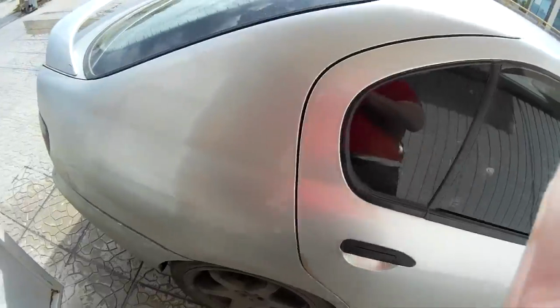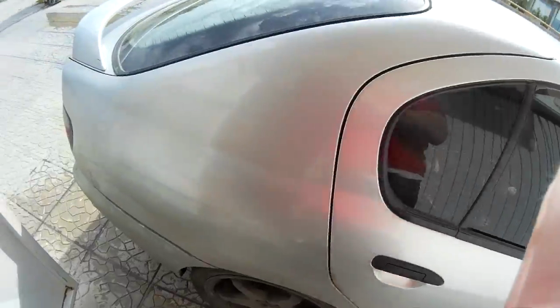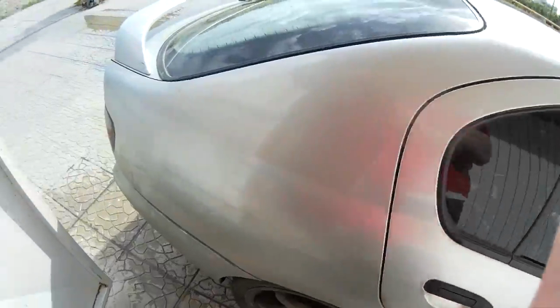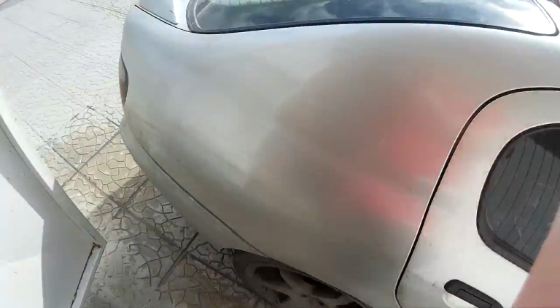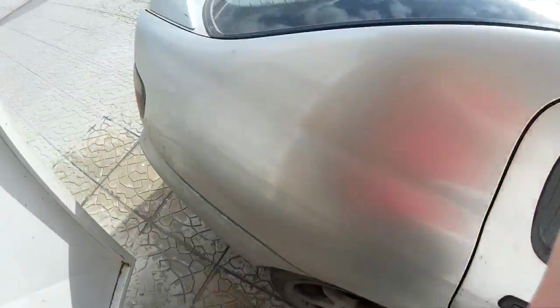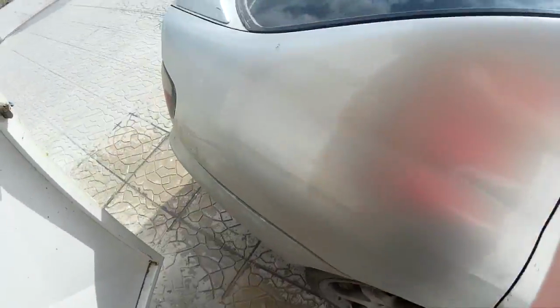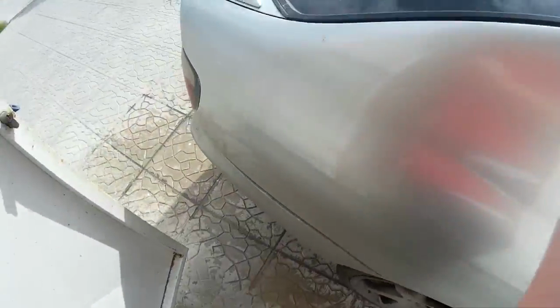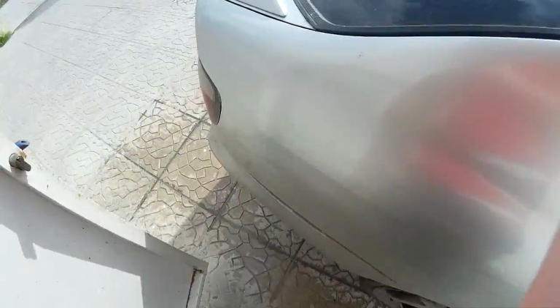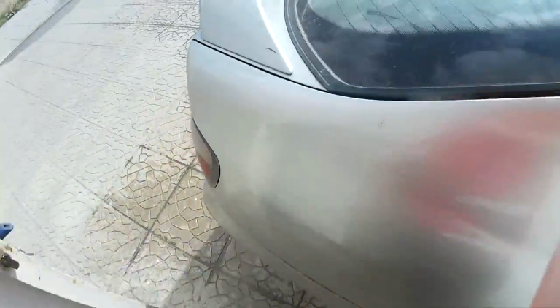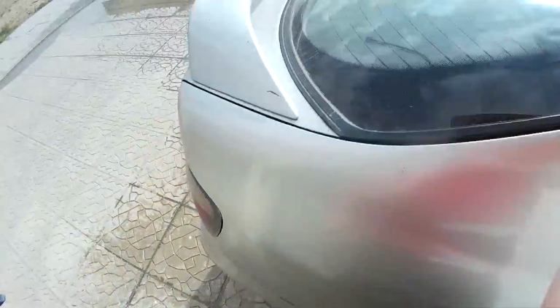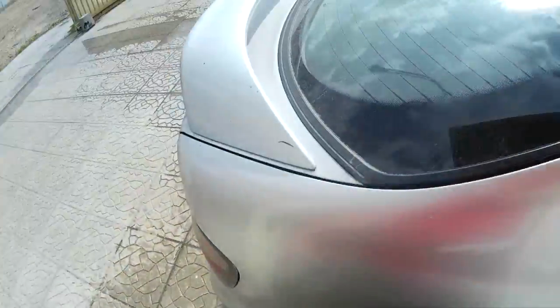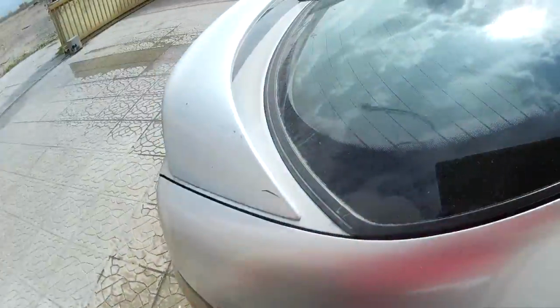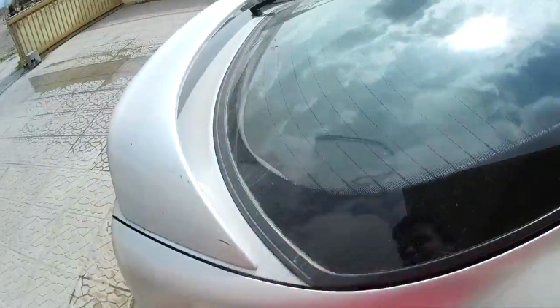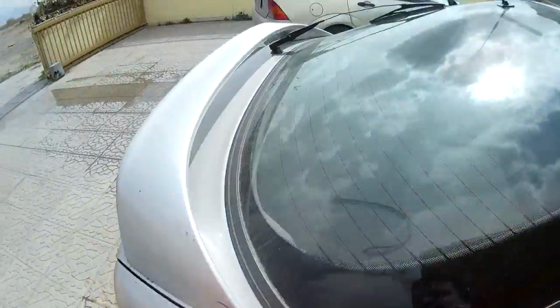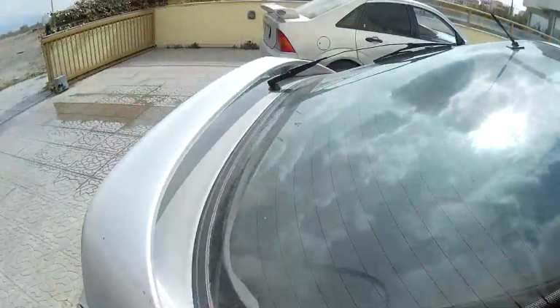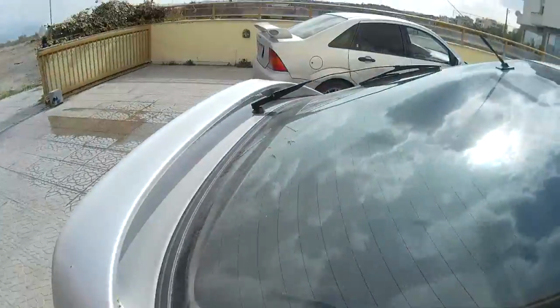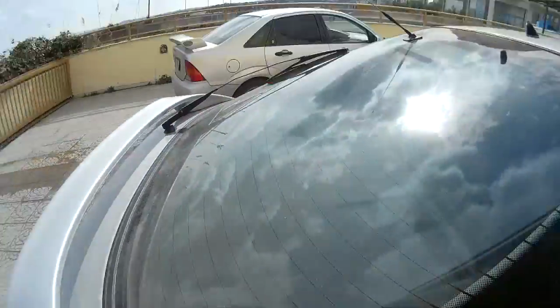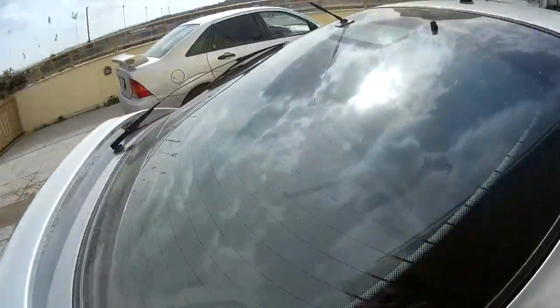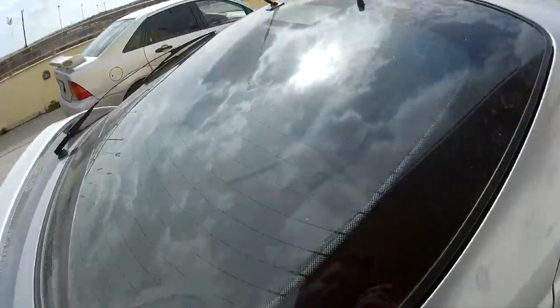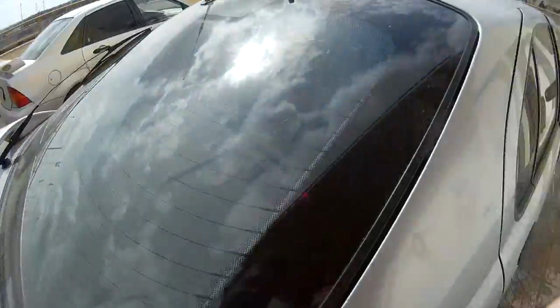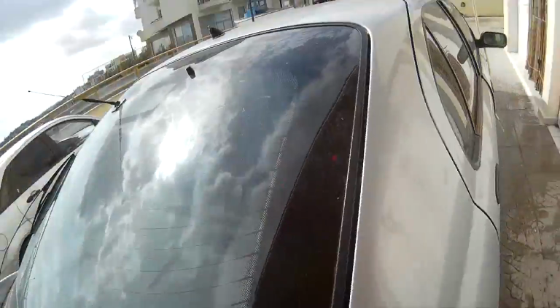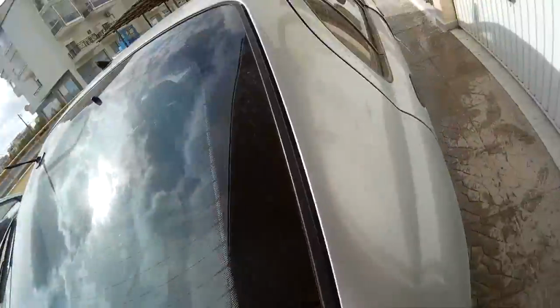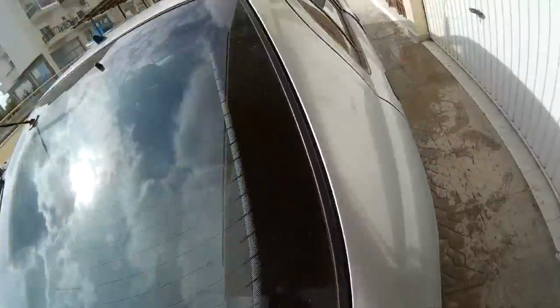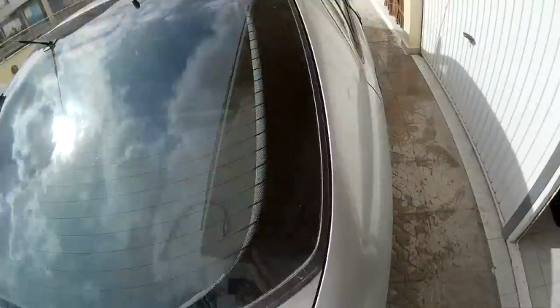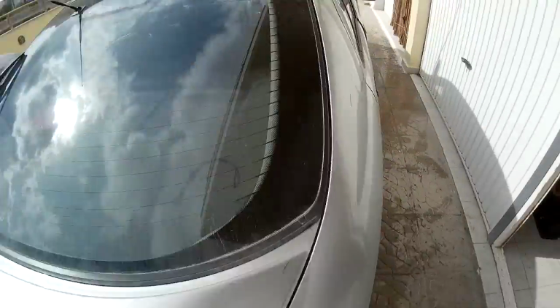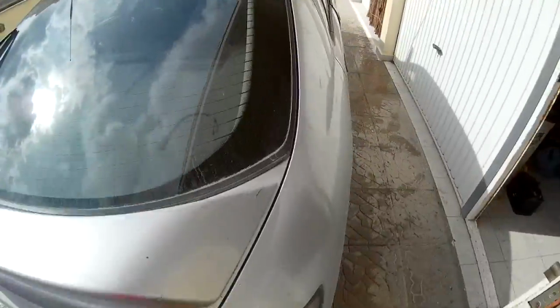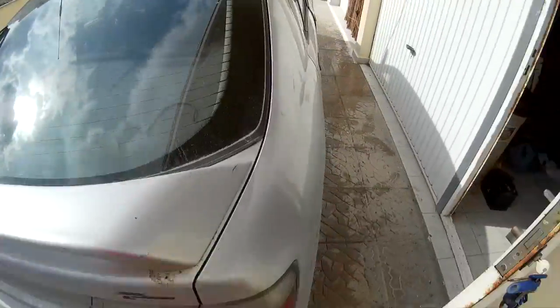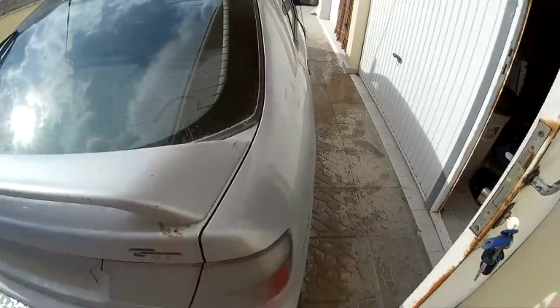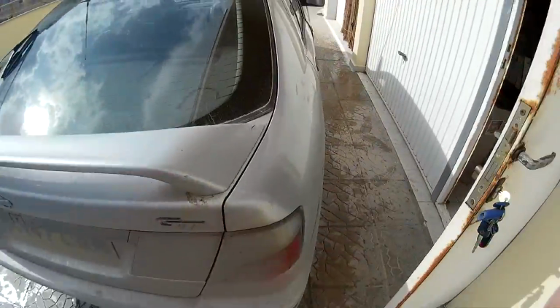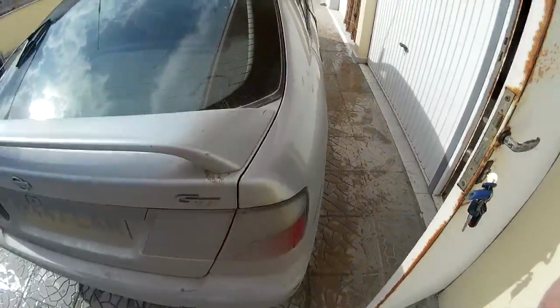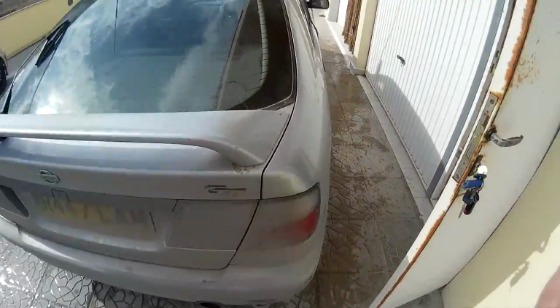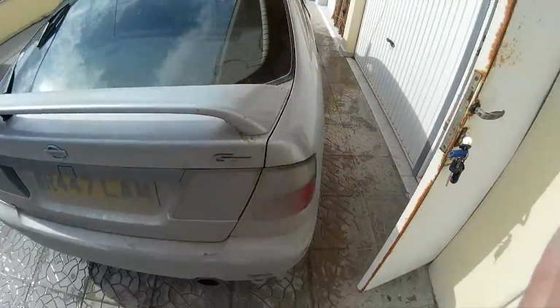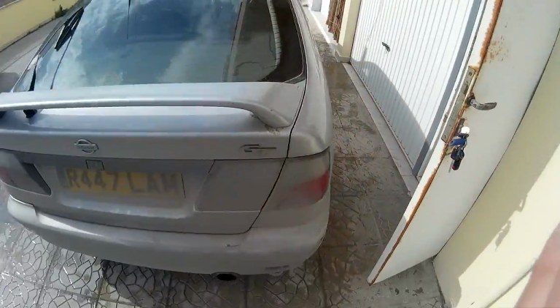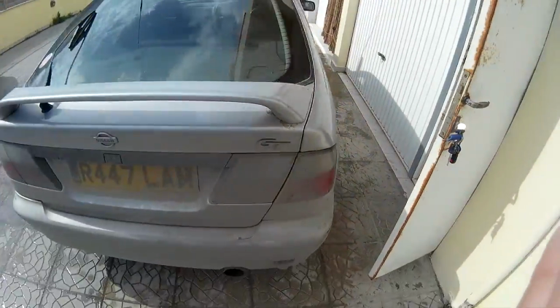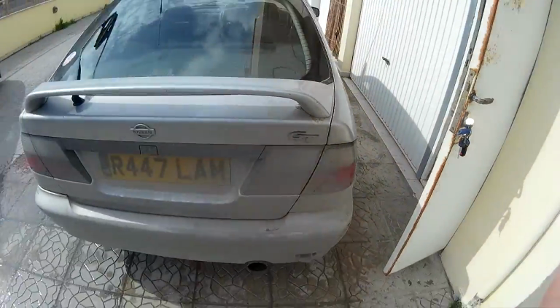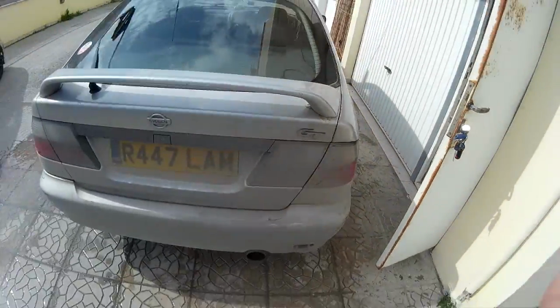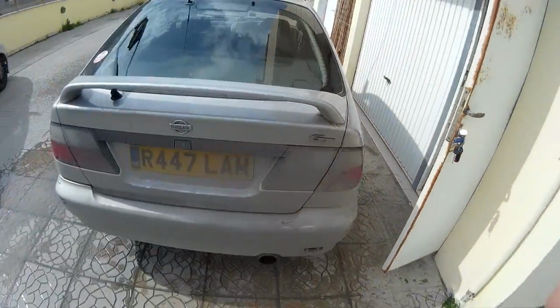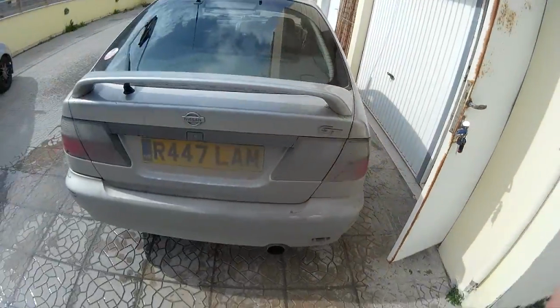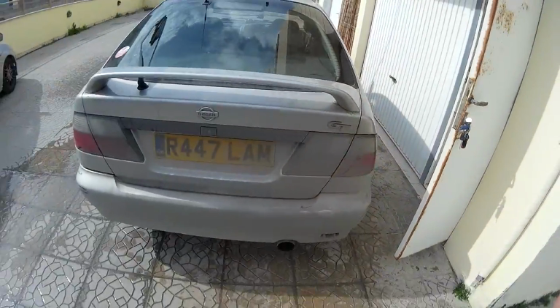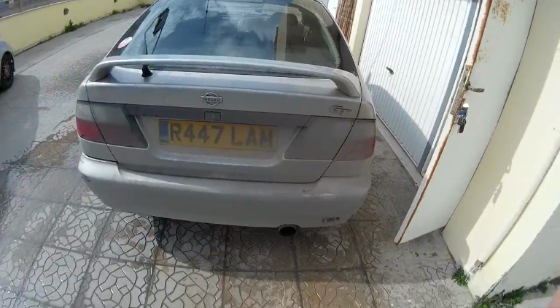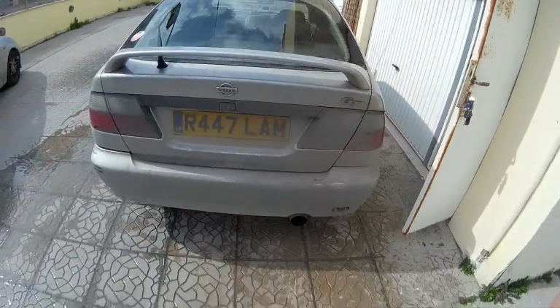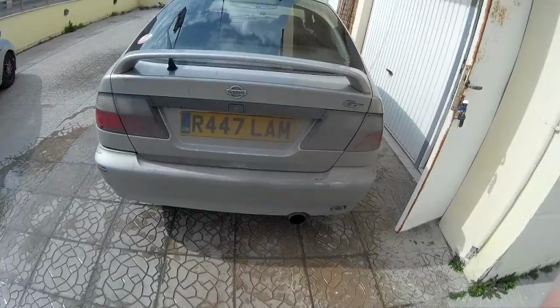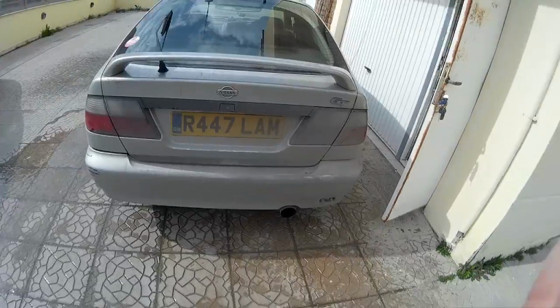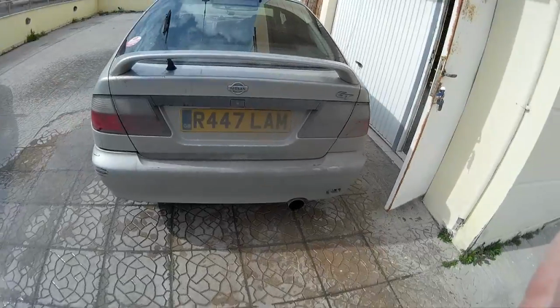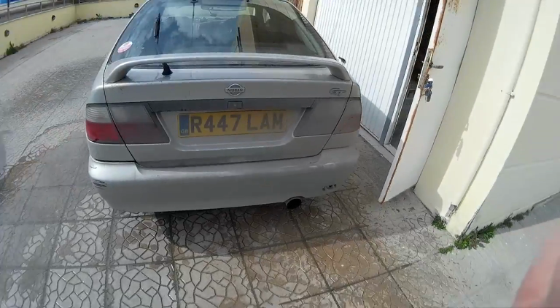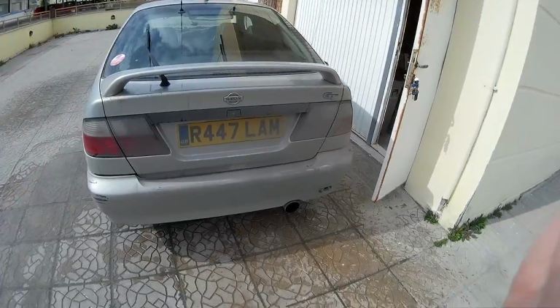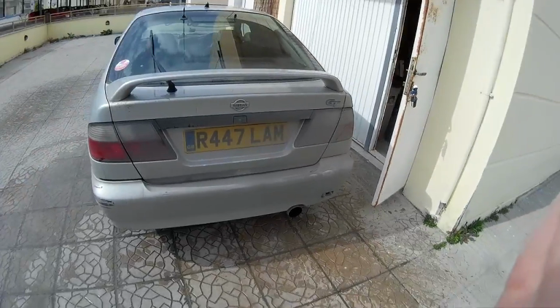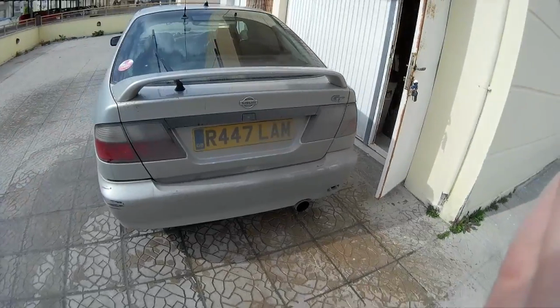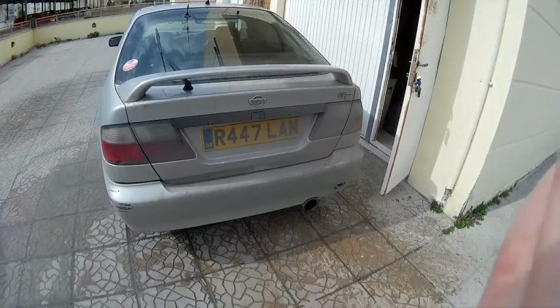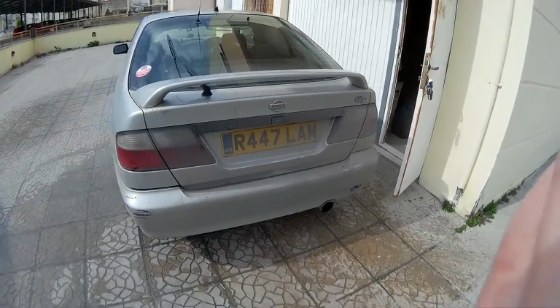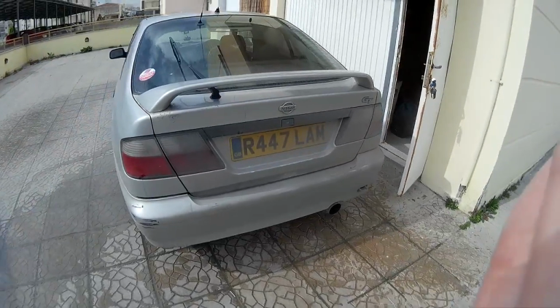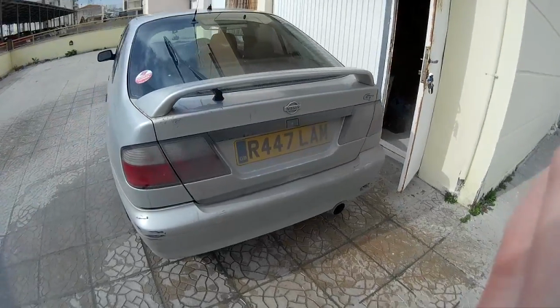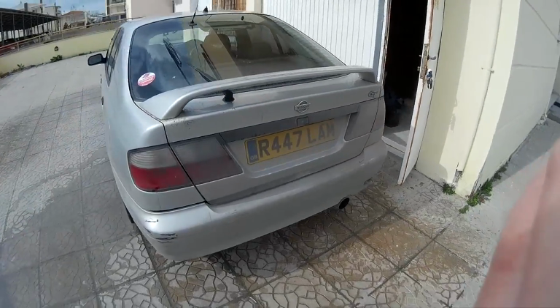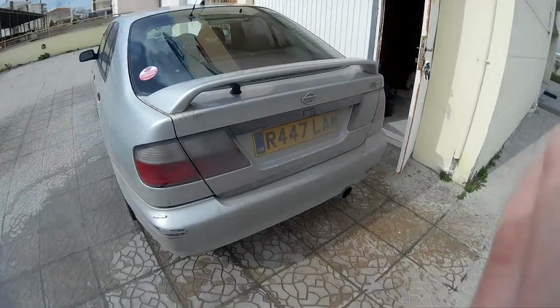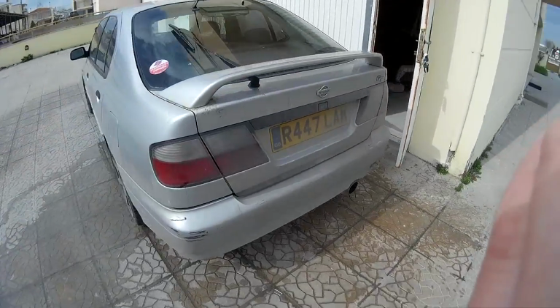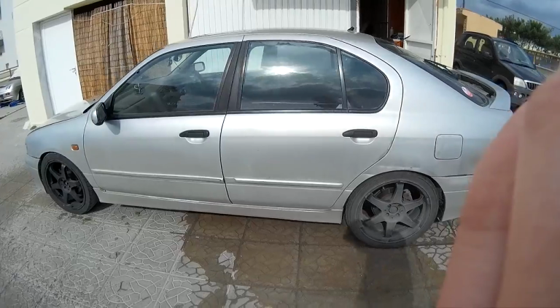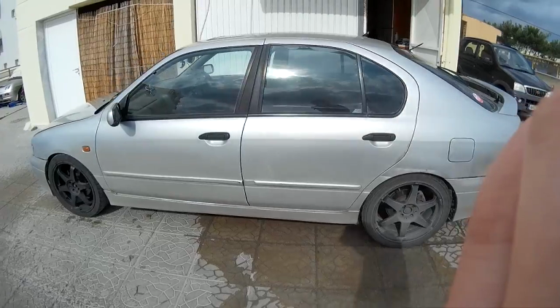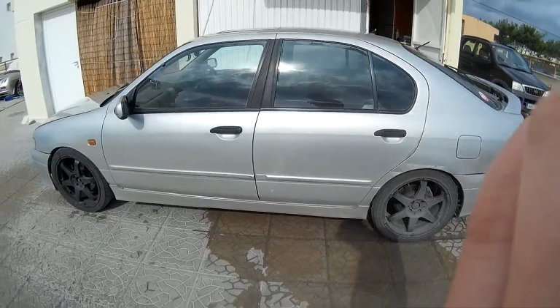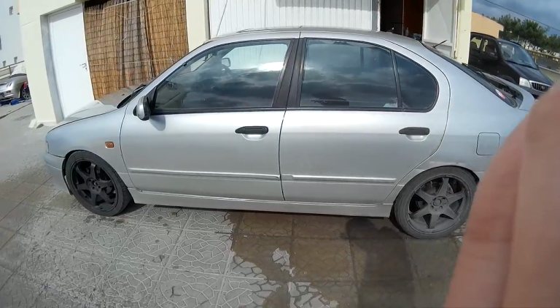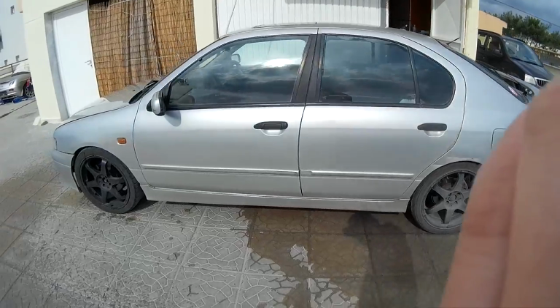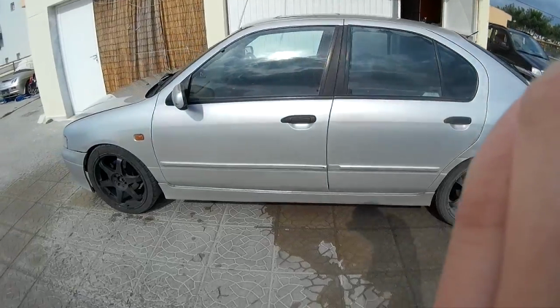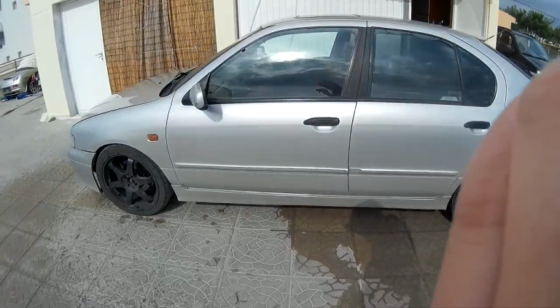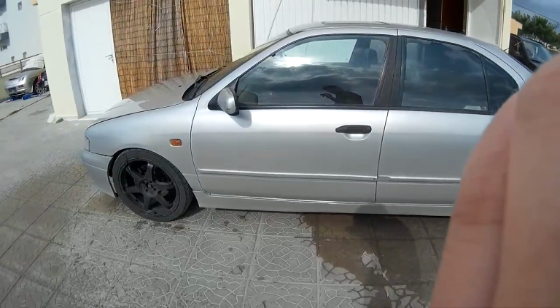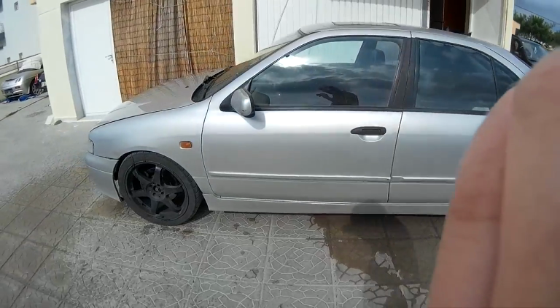Washing the car today, it's been a while since it's been washed. Let's go into the garage tomorrow for this steering pump, so this is before.